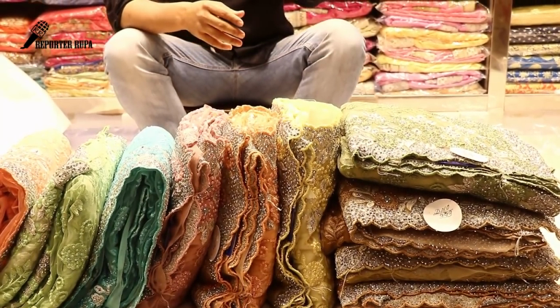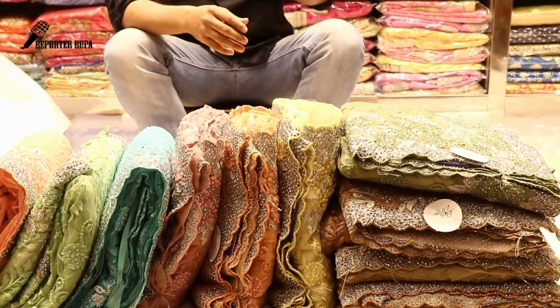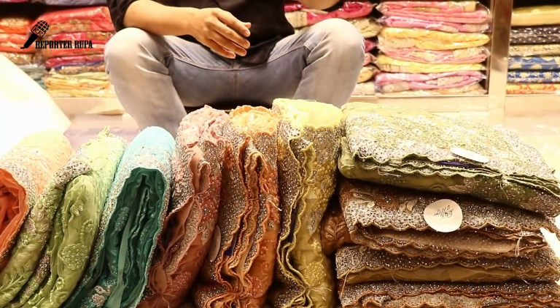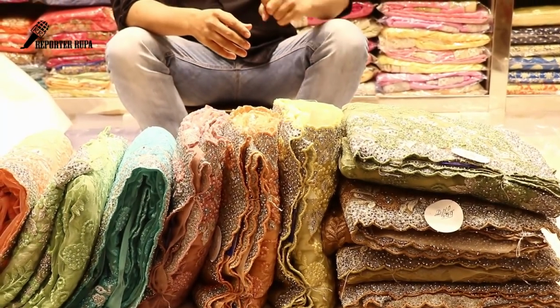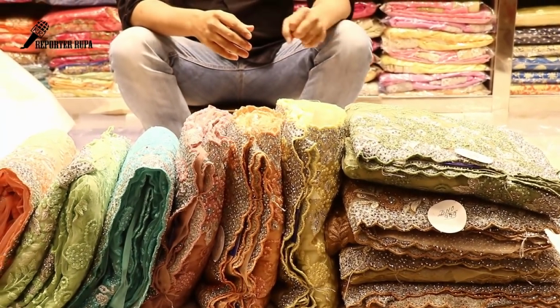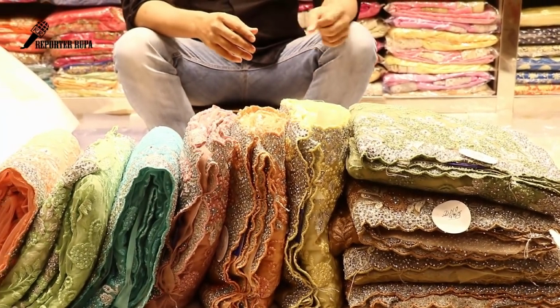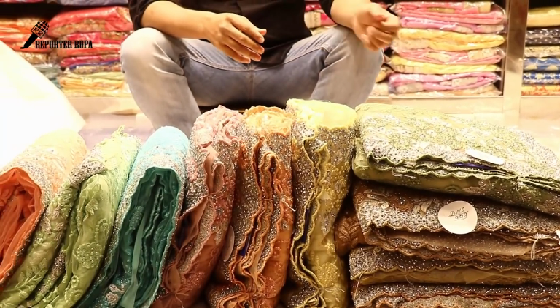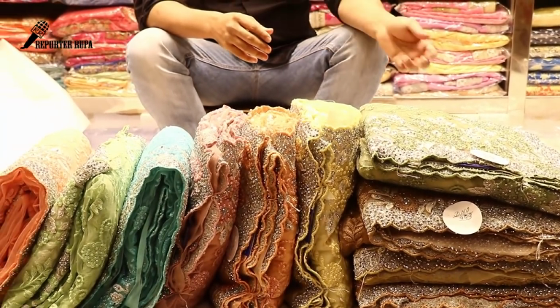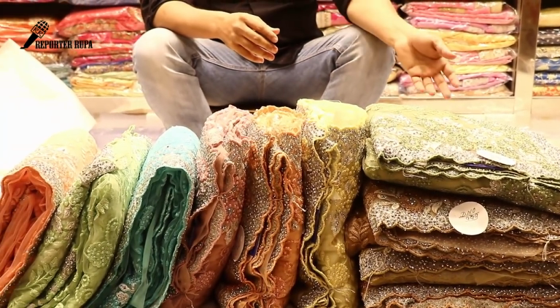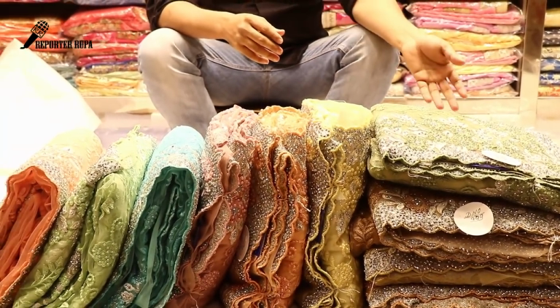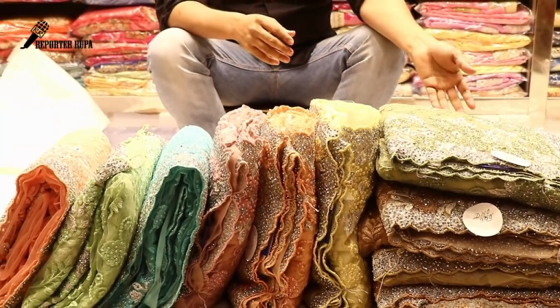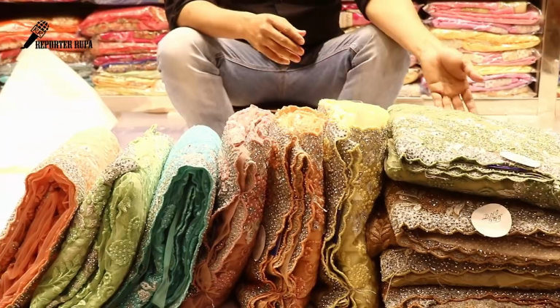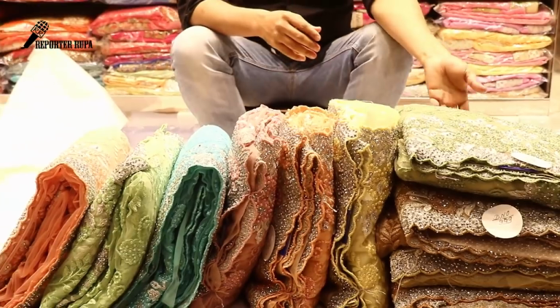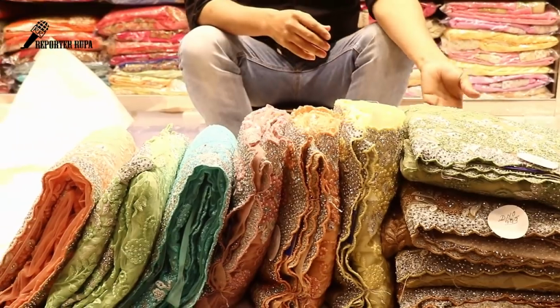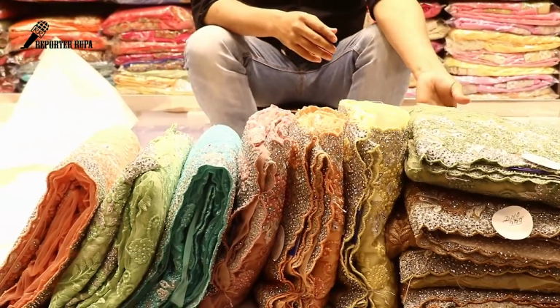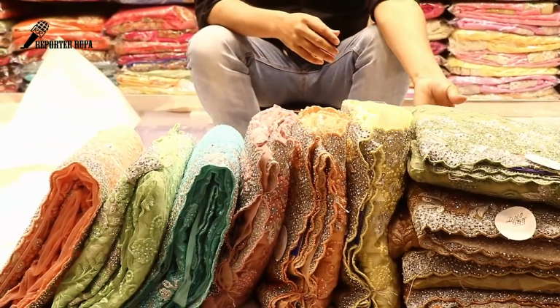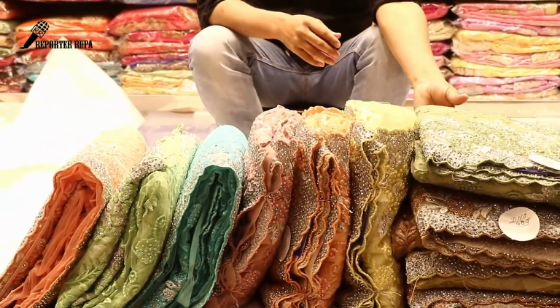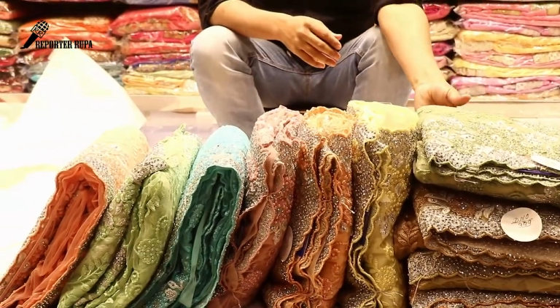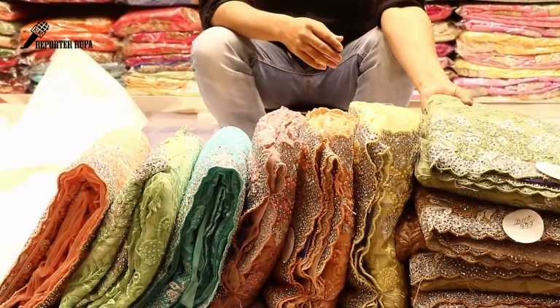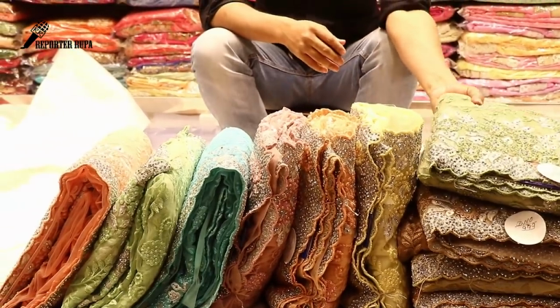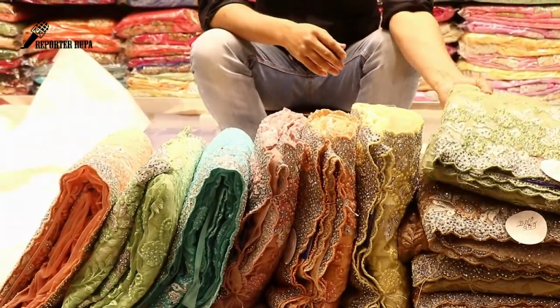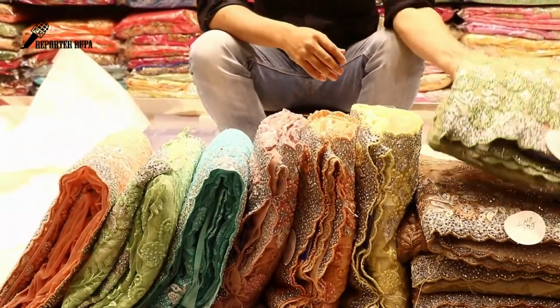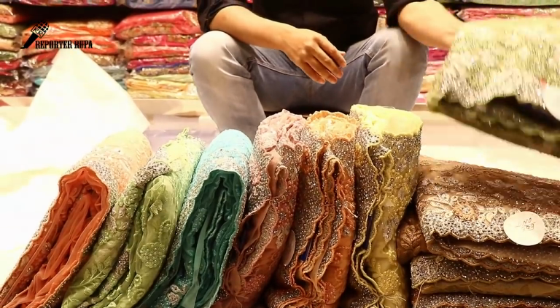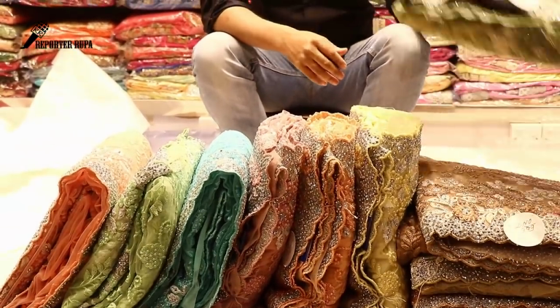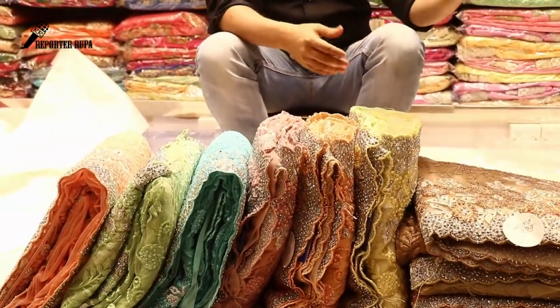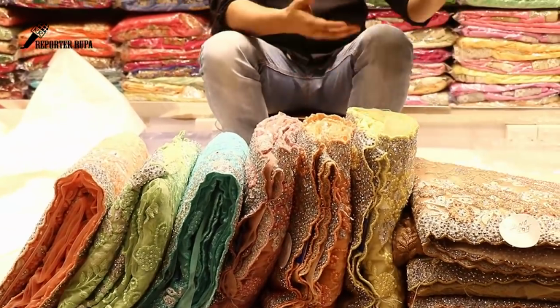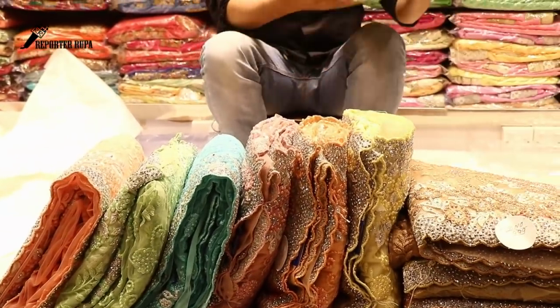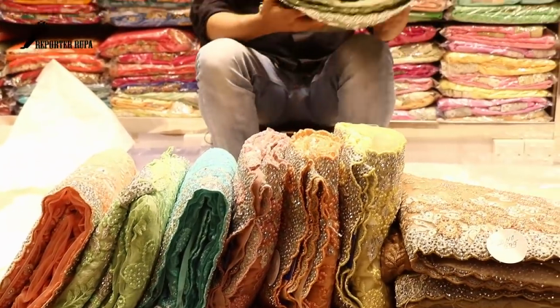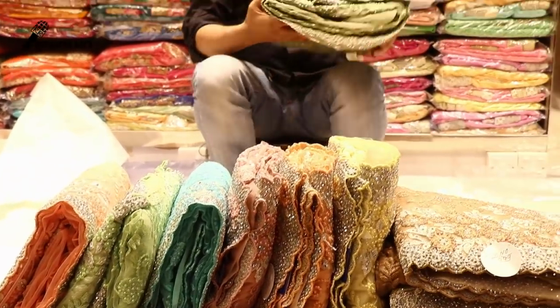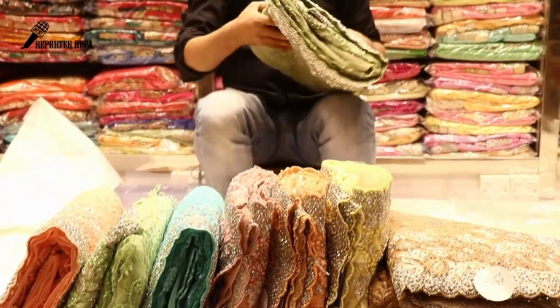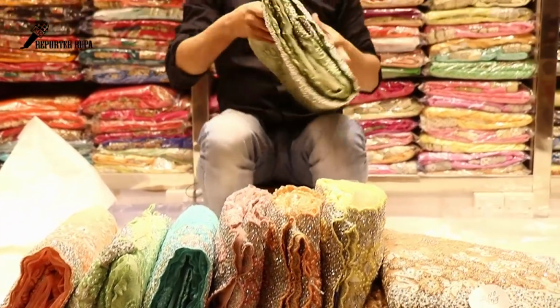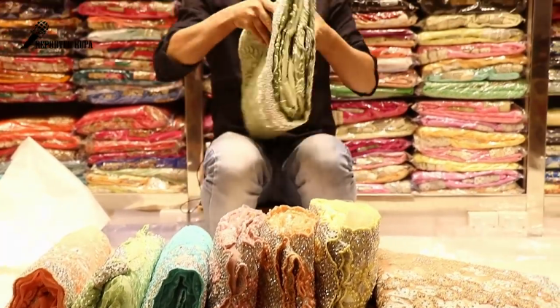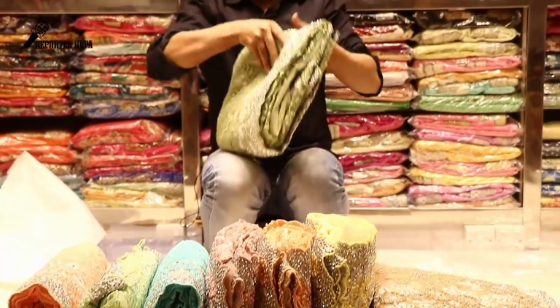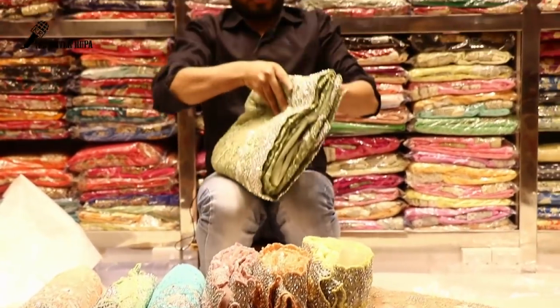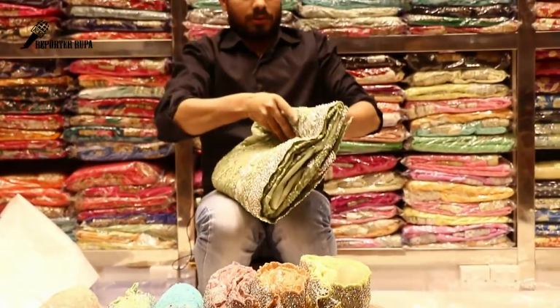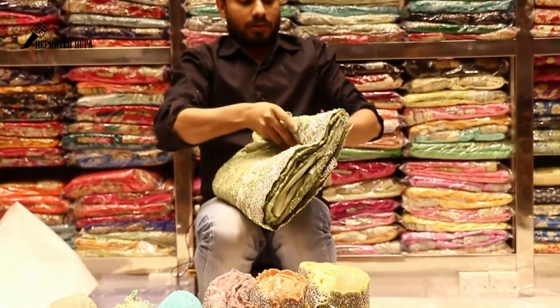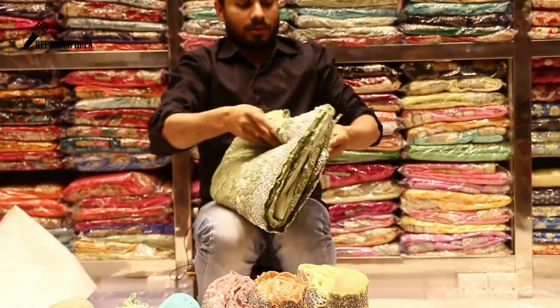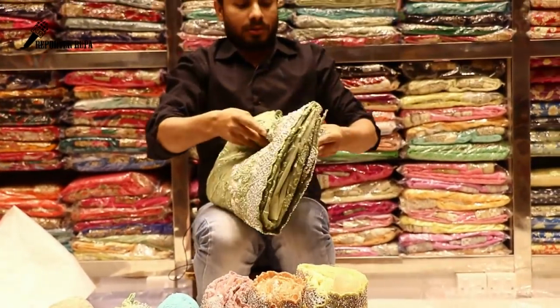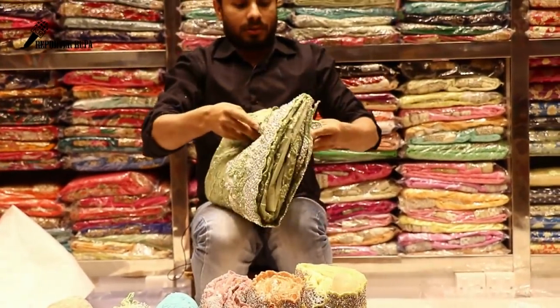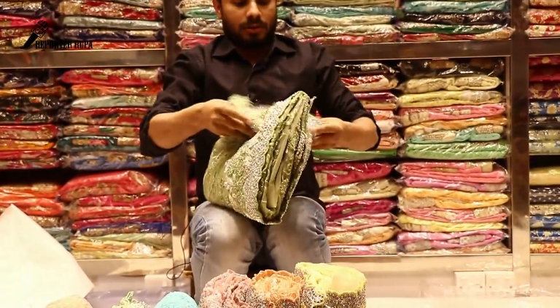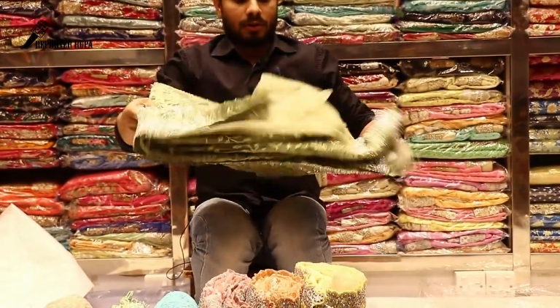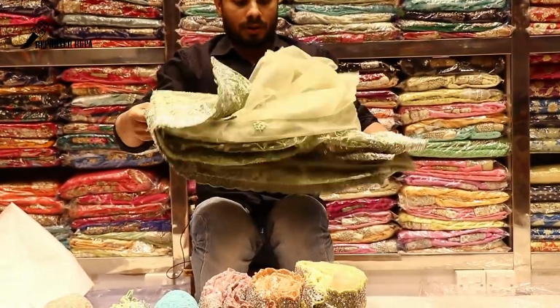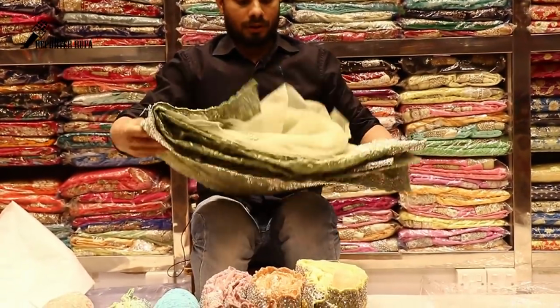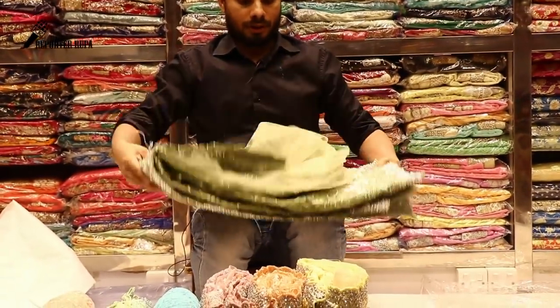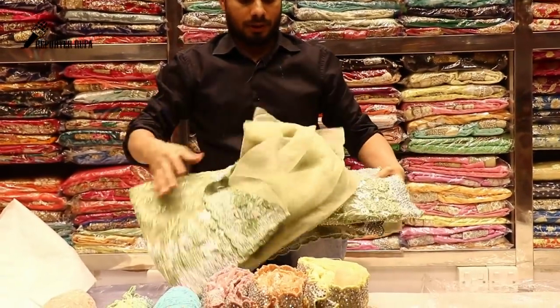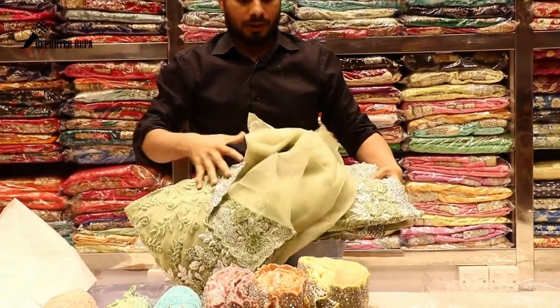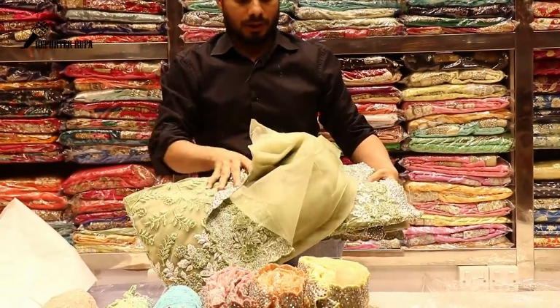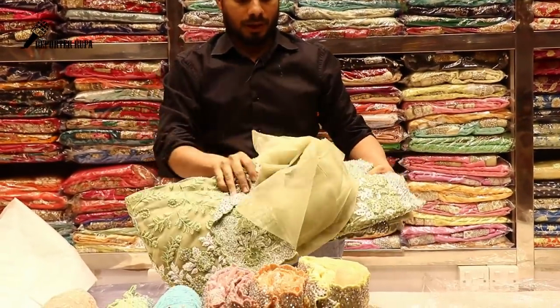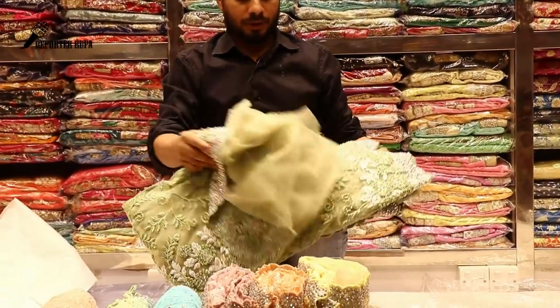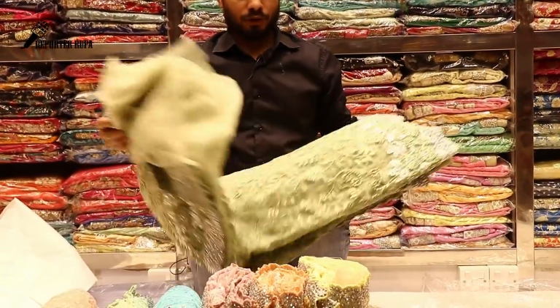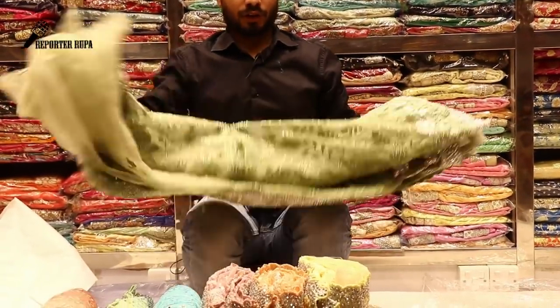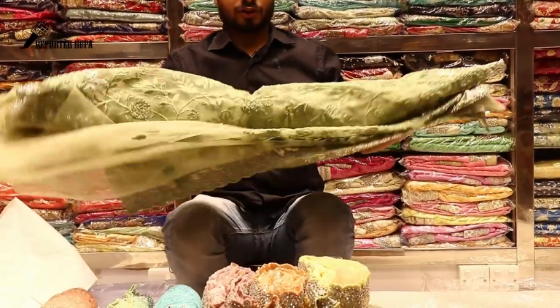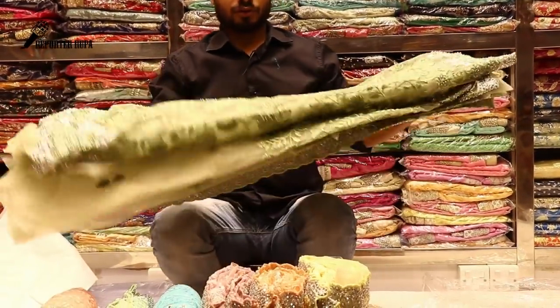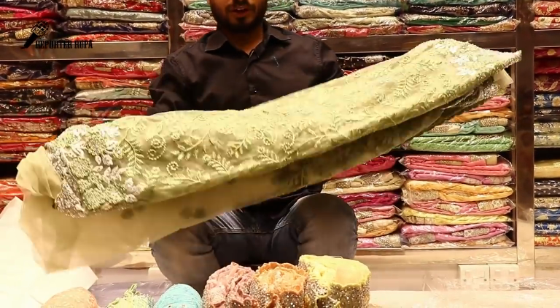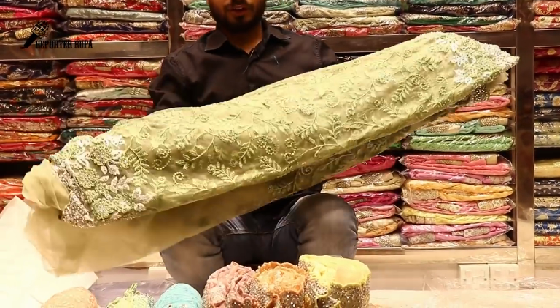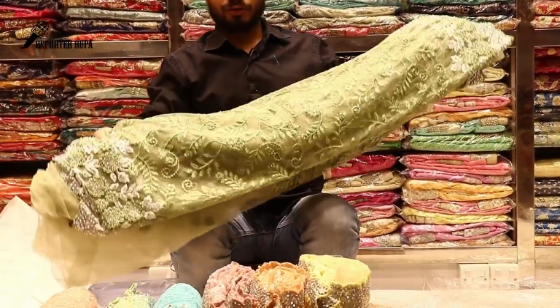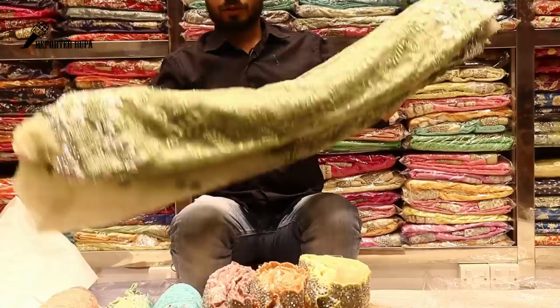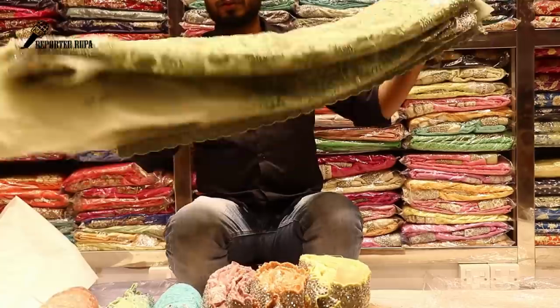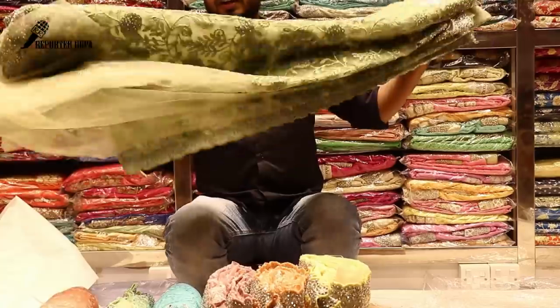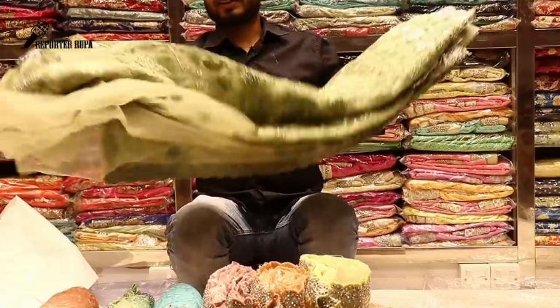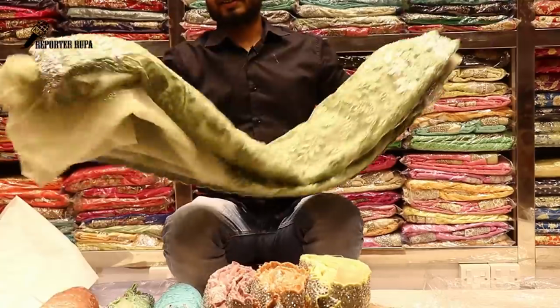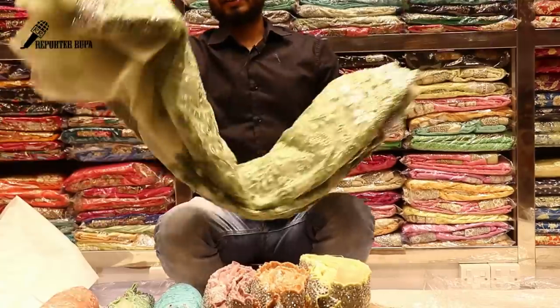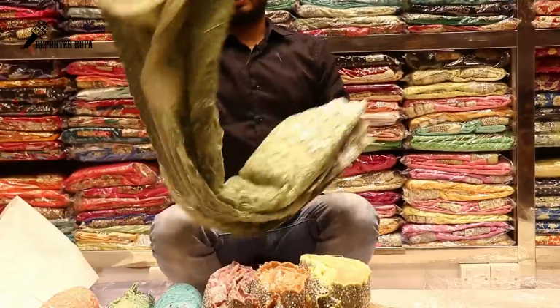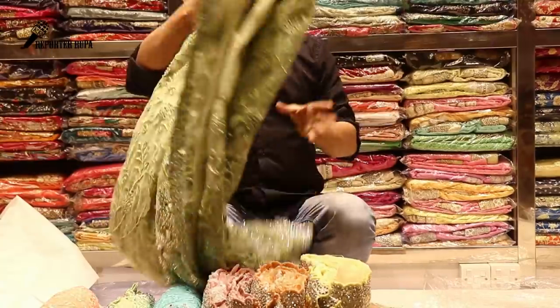We are going to show you a new arrival. You will have your choice of color.